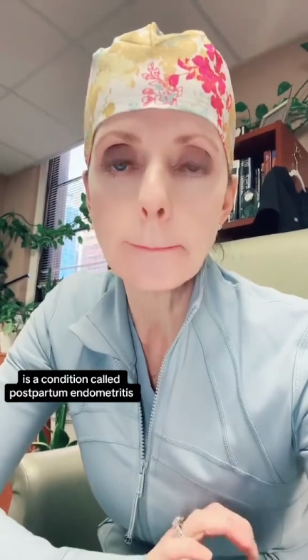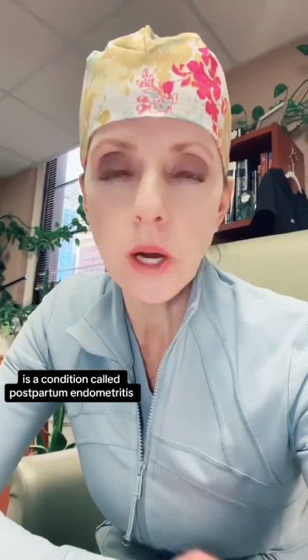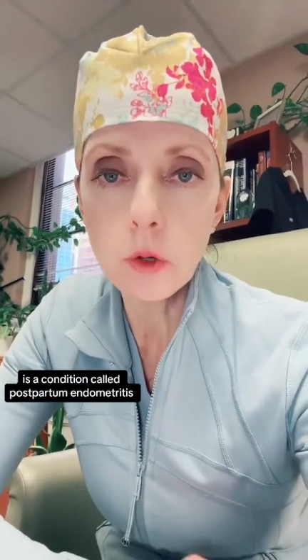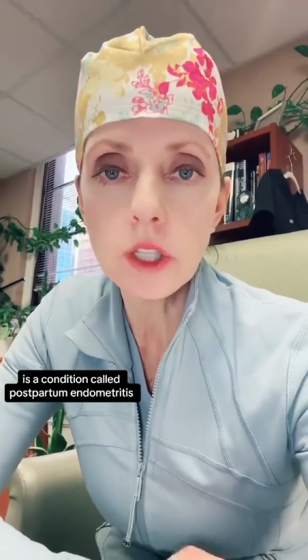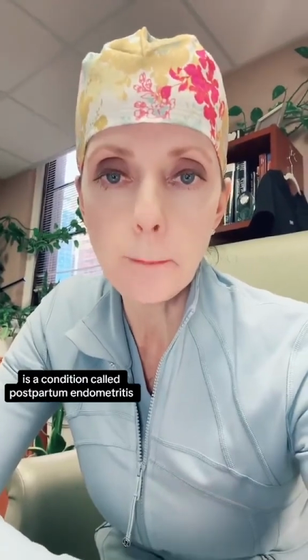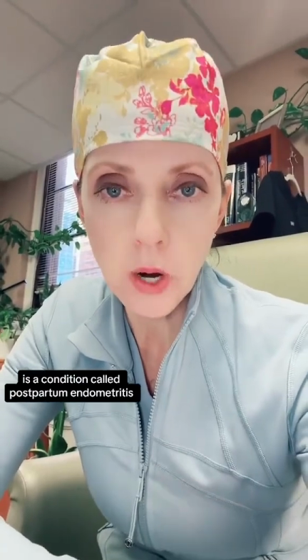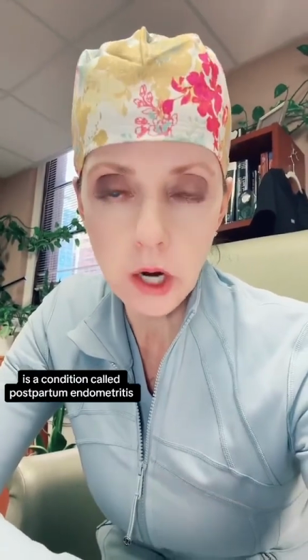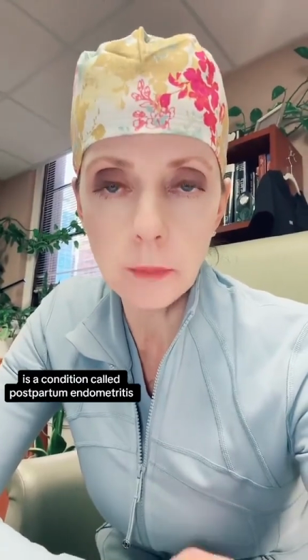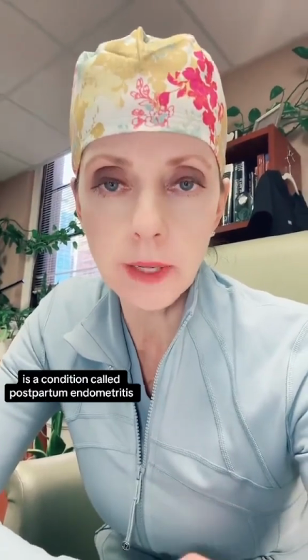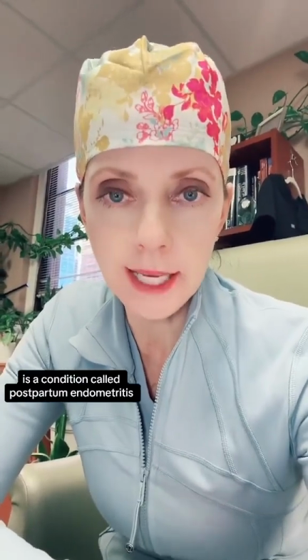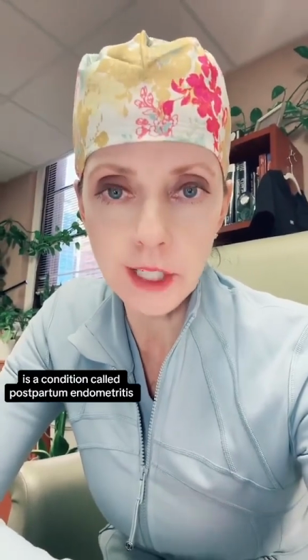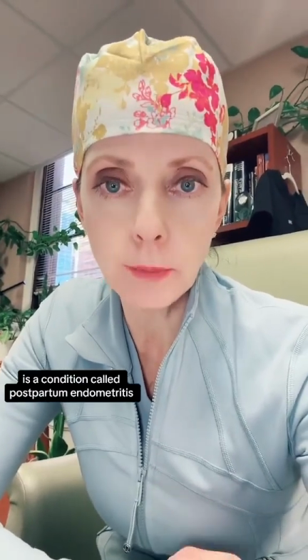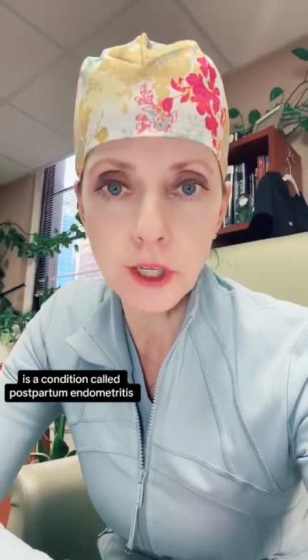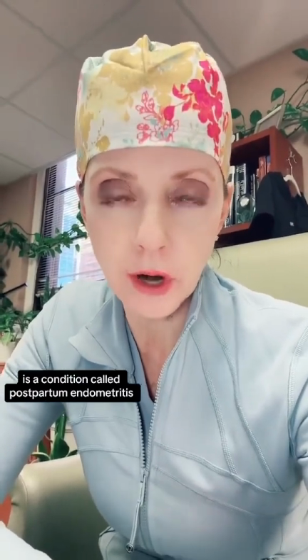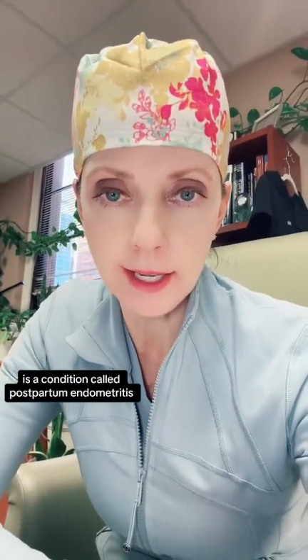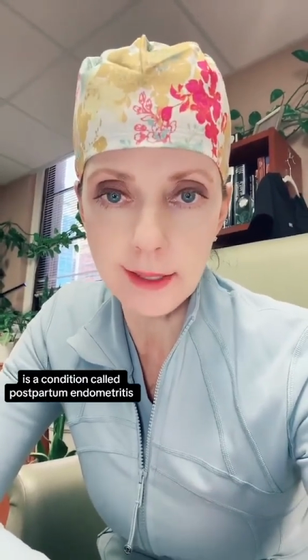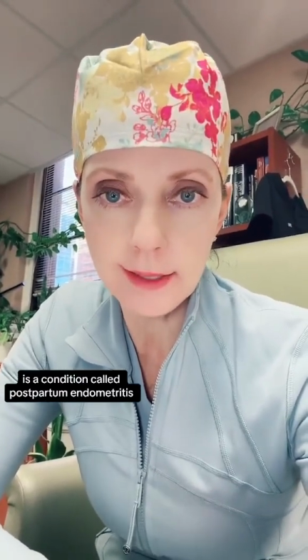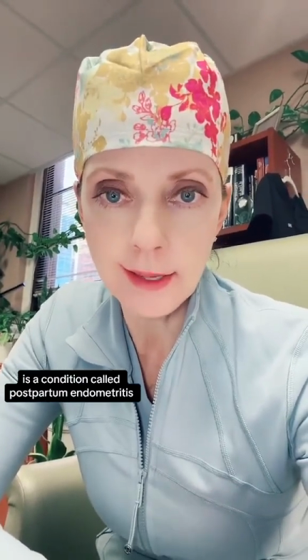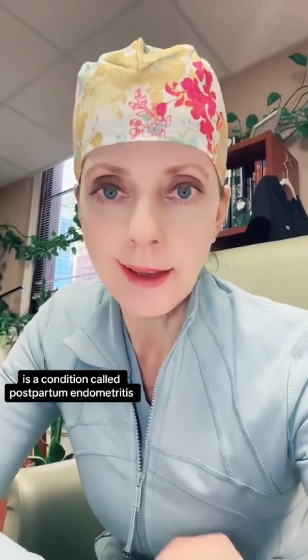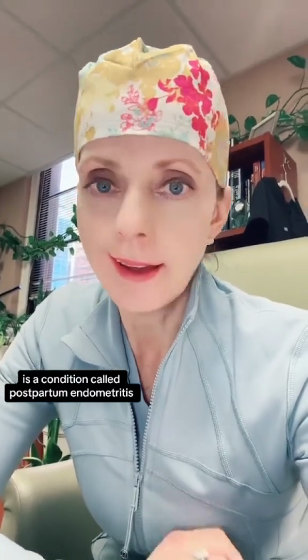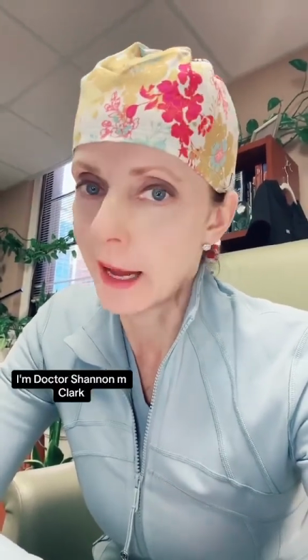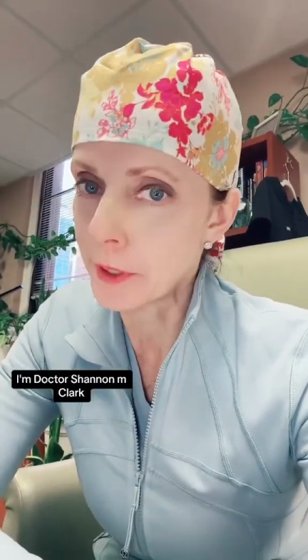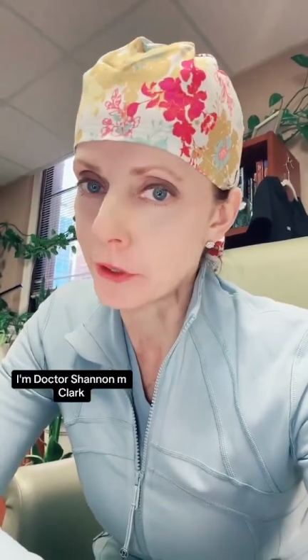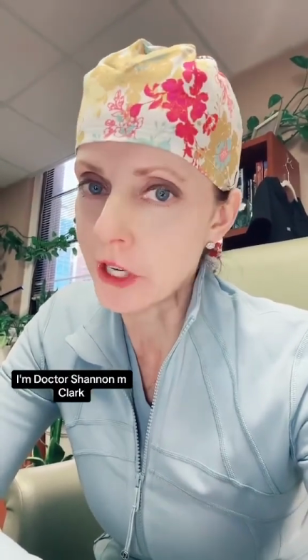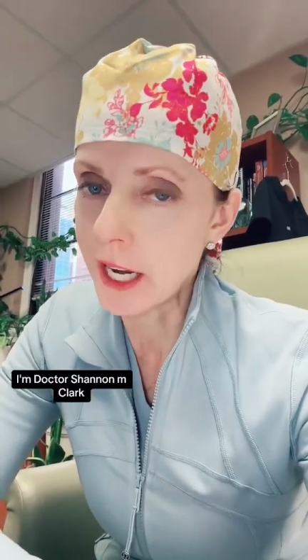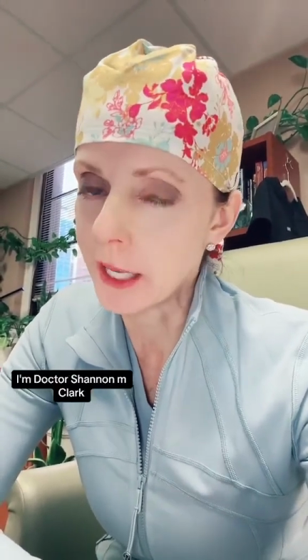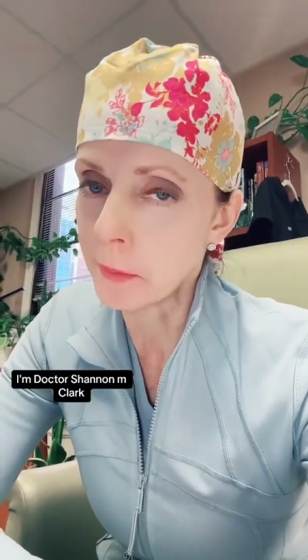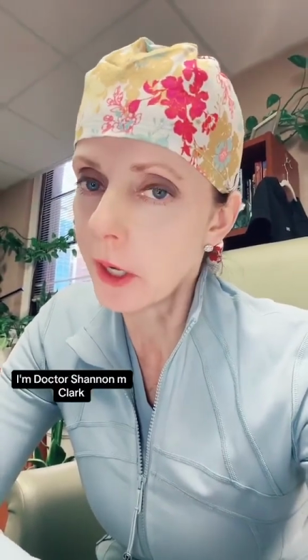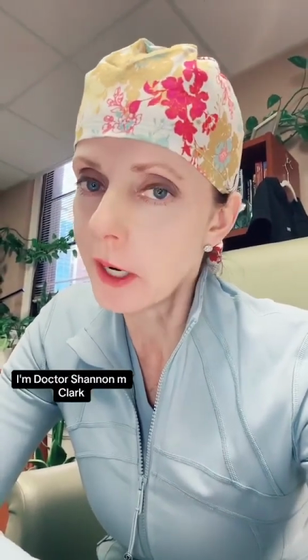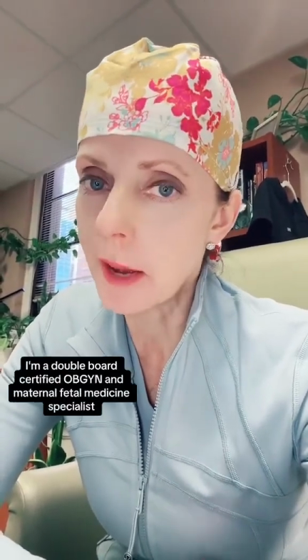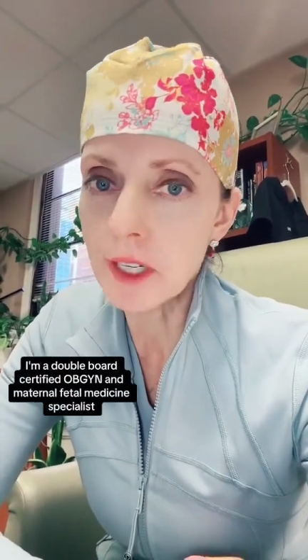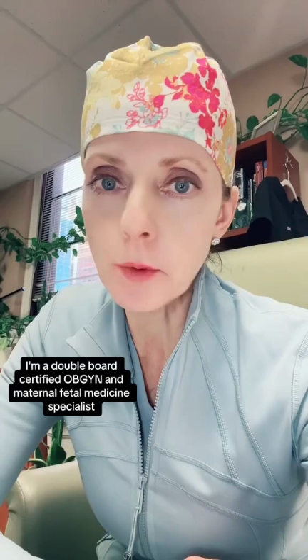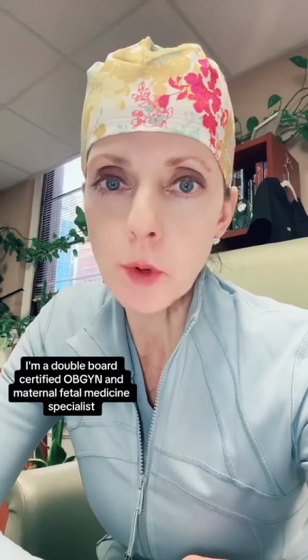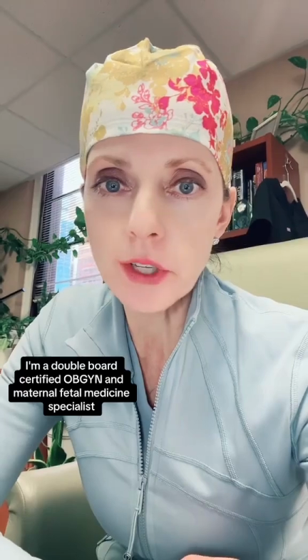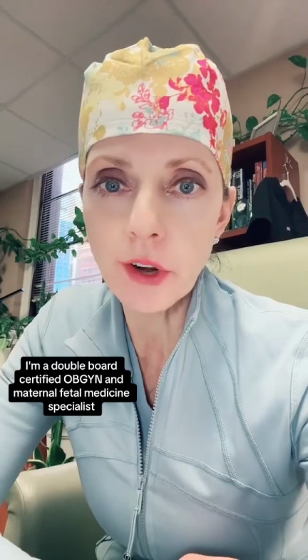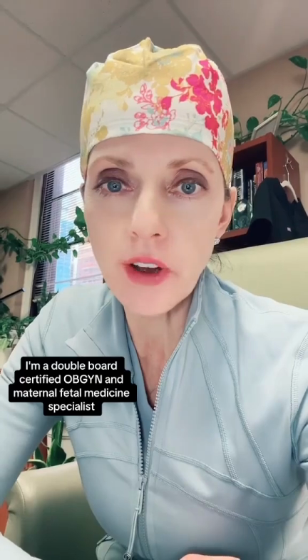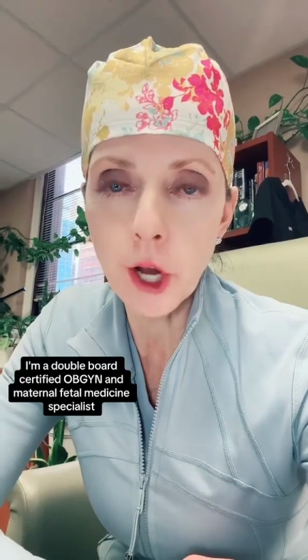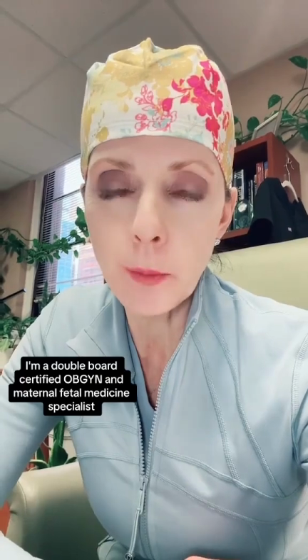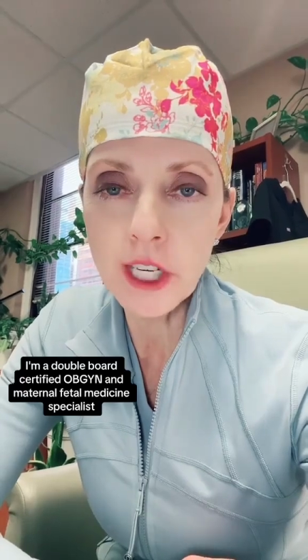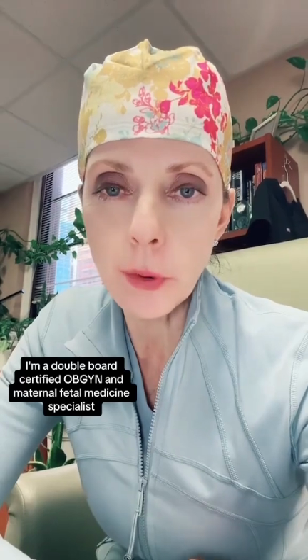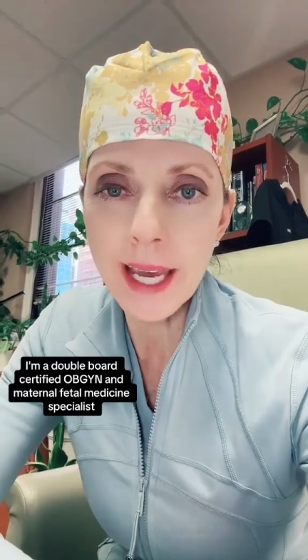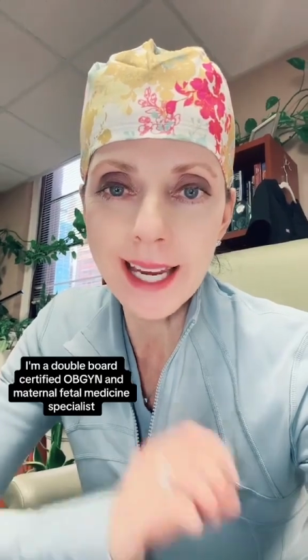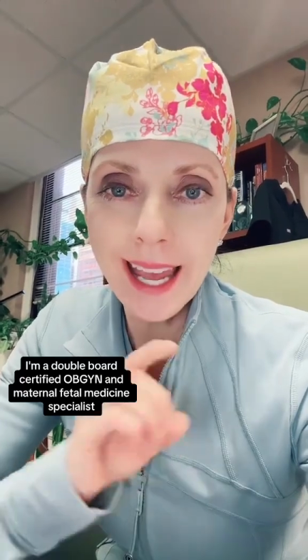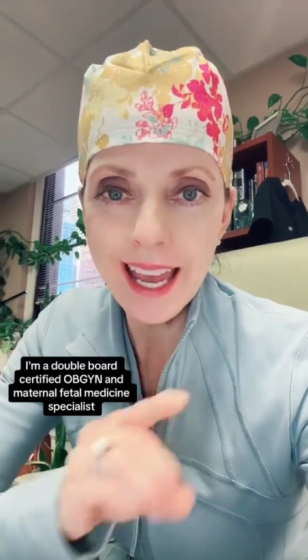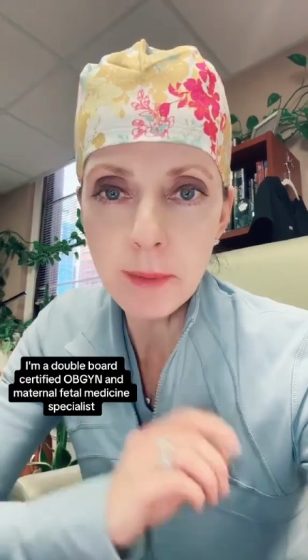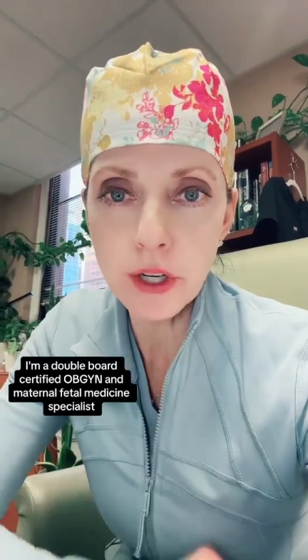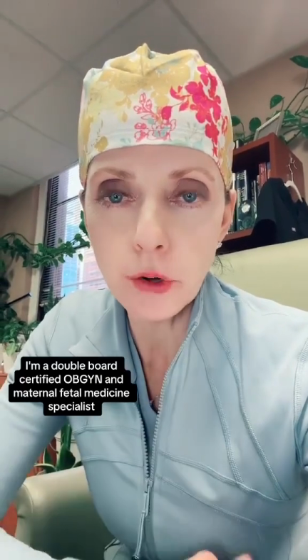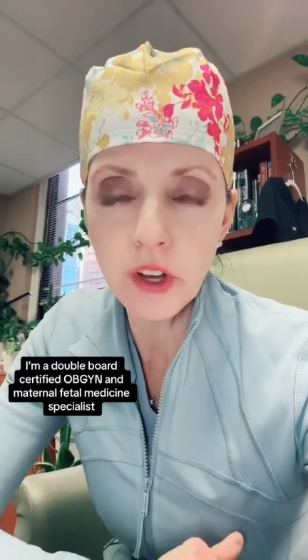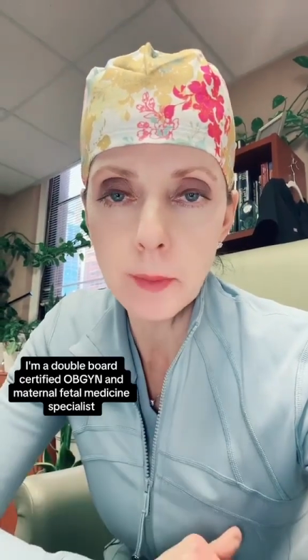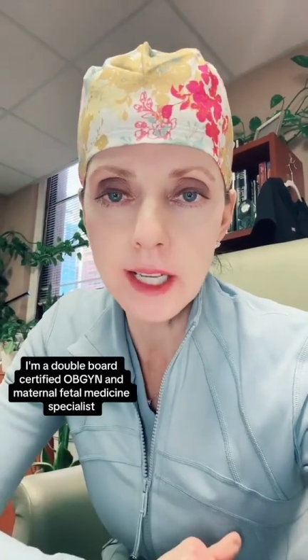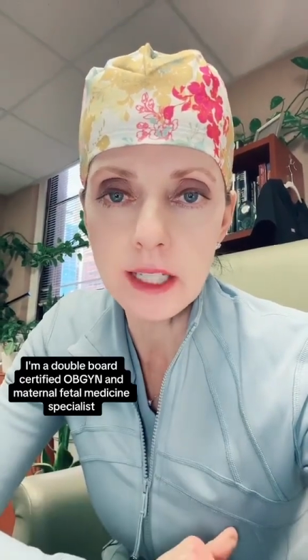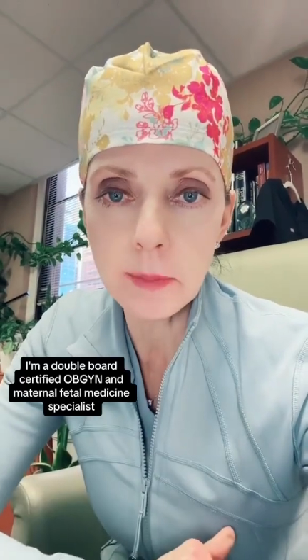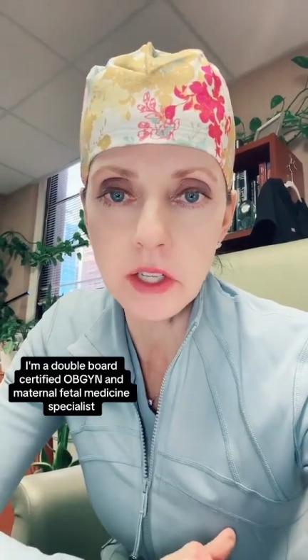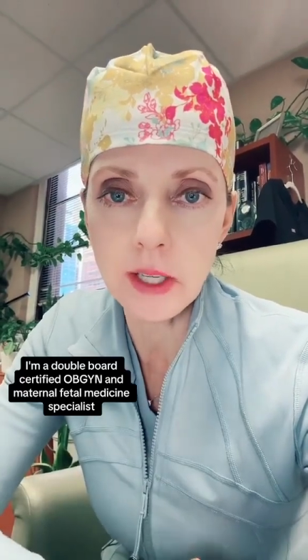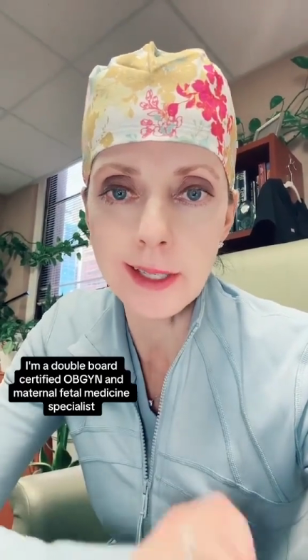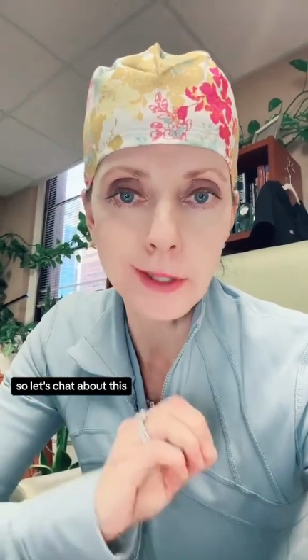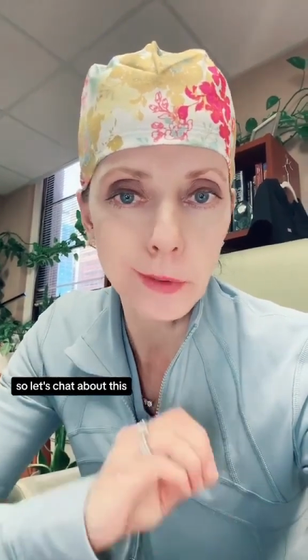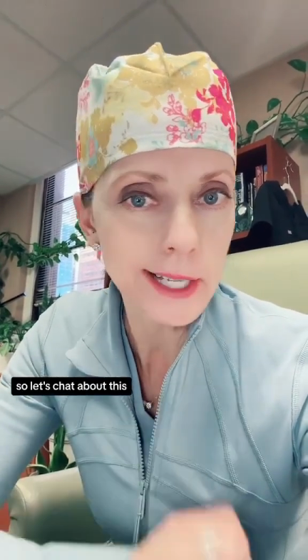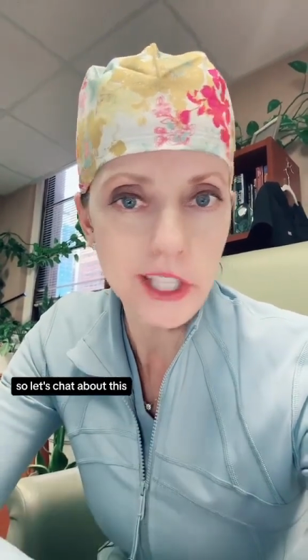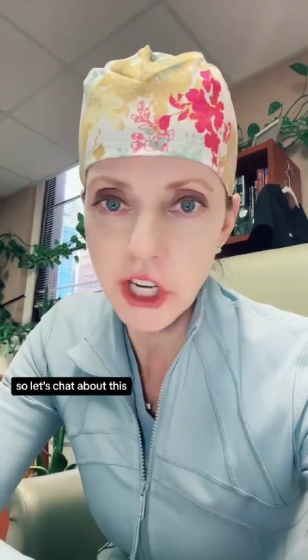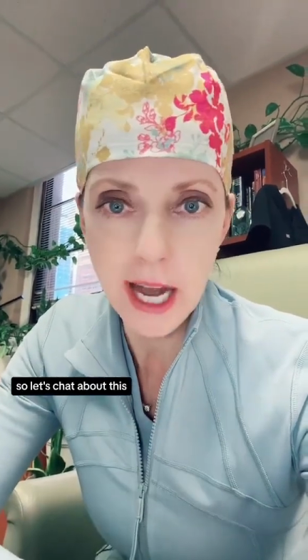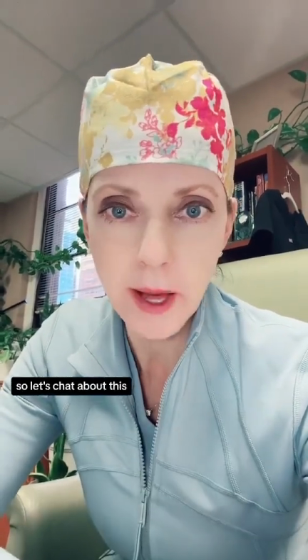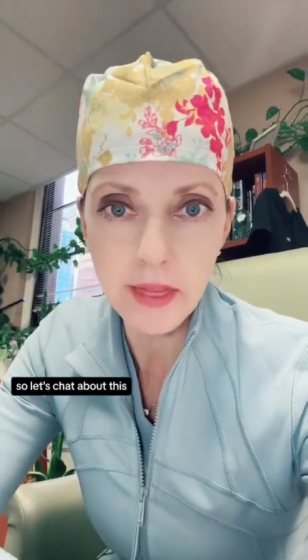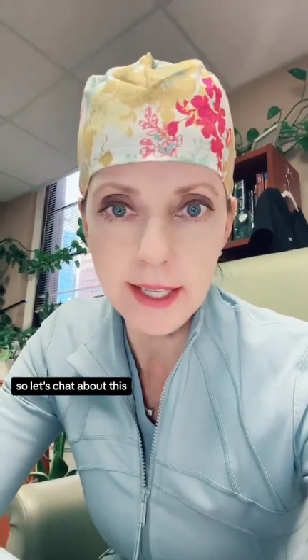Postpartum endometritis. I'm Dr. Shannon M. Clark. I'm a double board-certified OBGYN and maternal fetal medicine specialist. So let's chat about this.